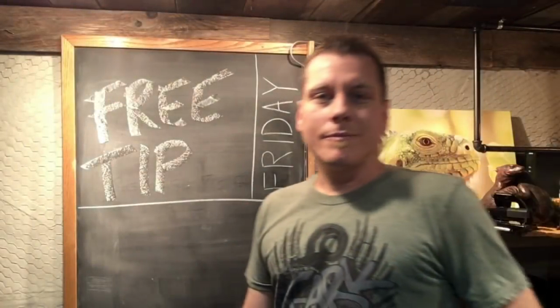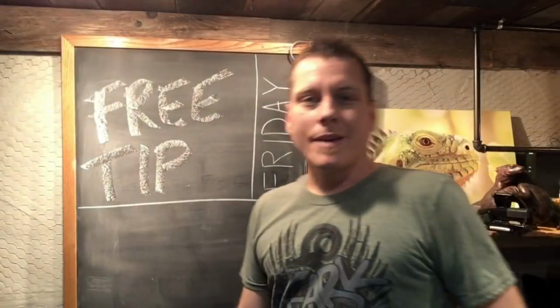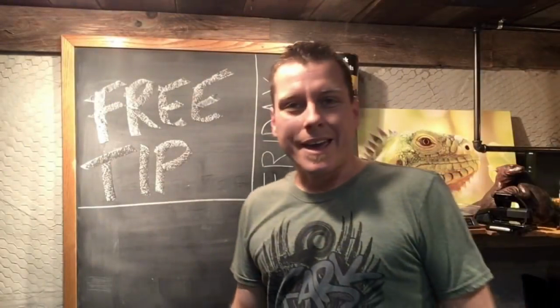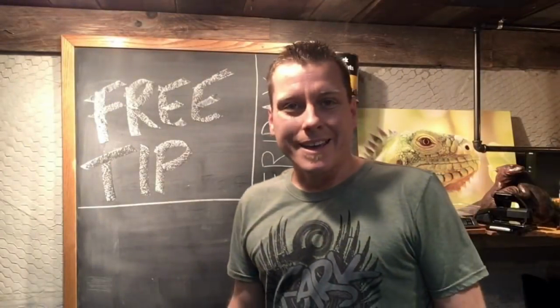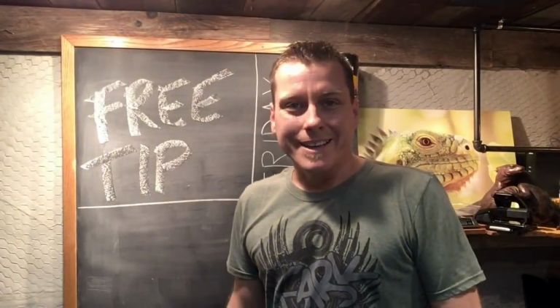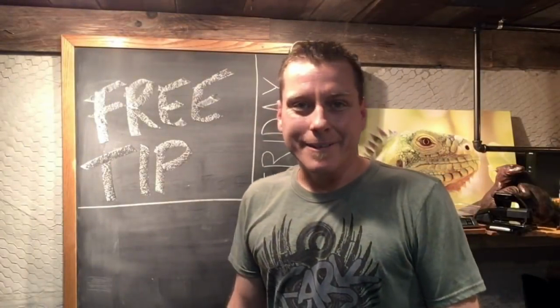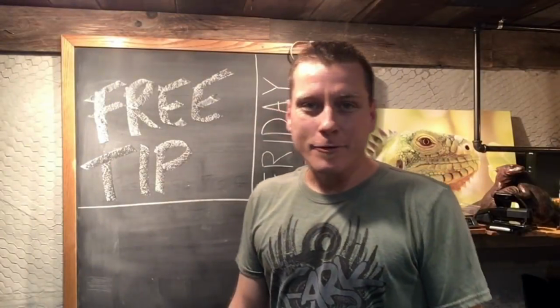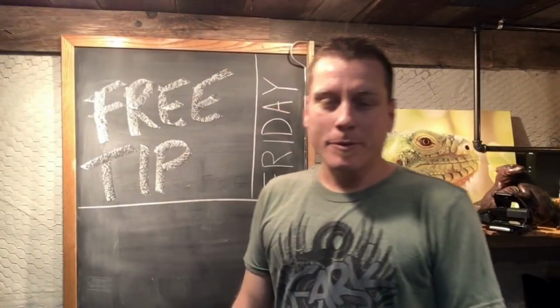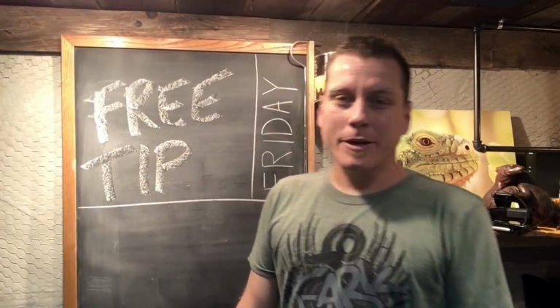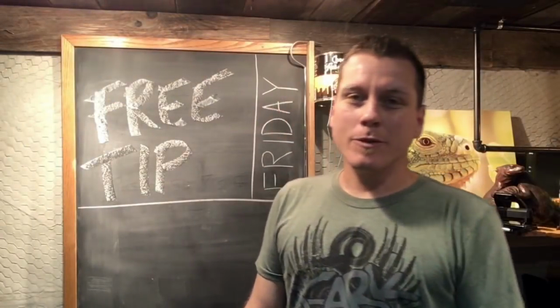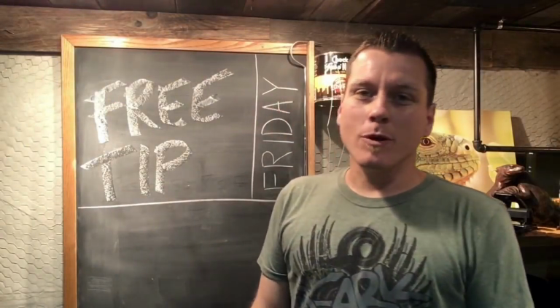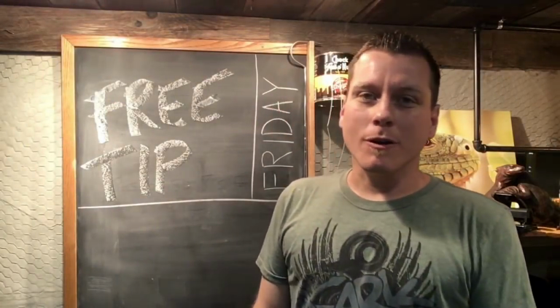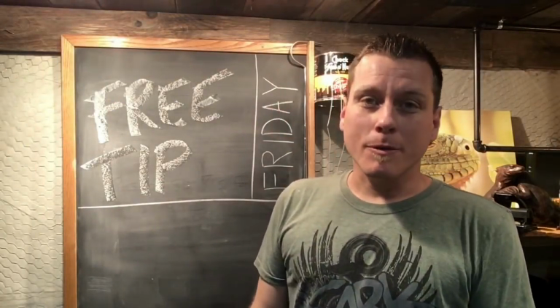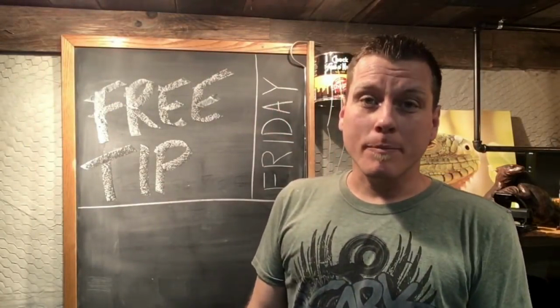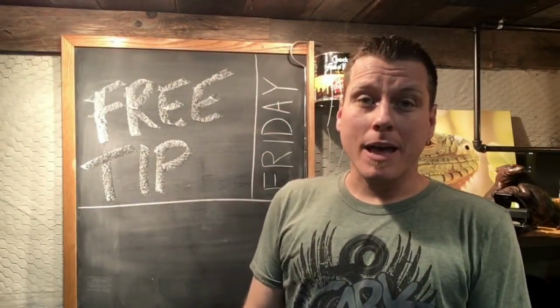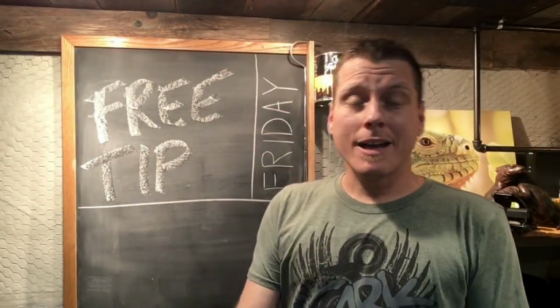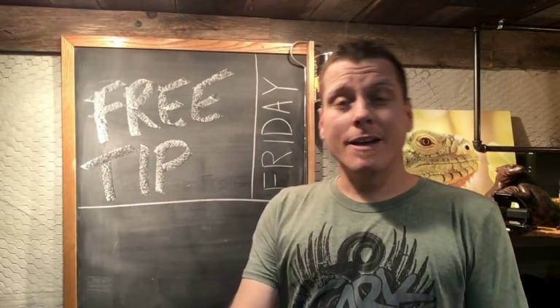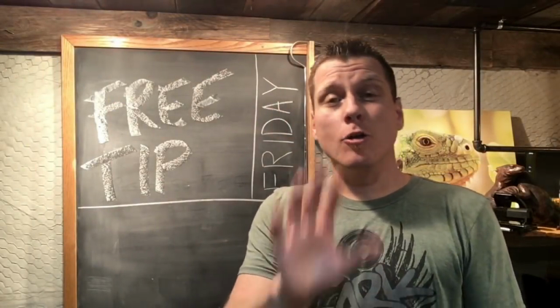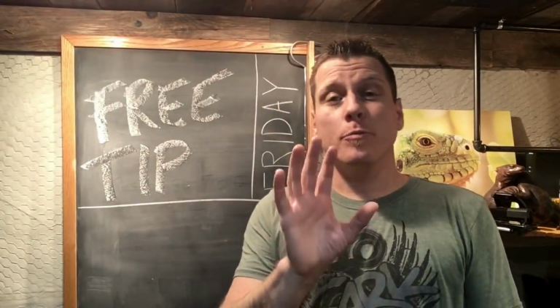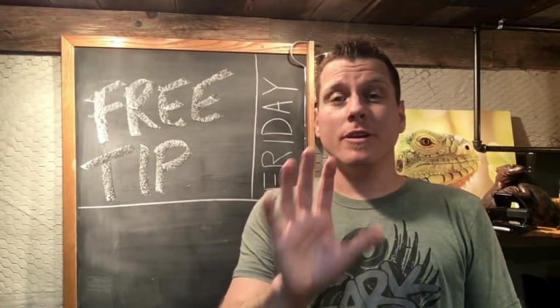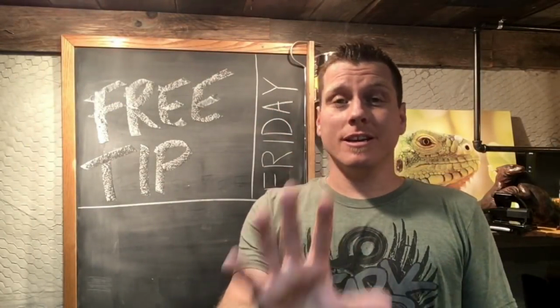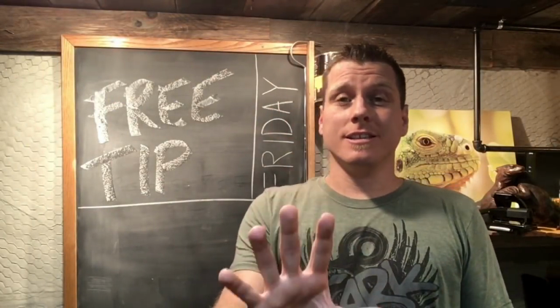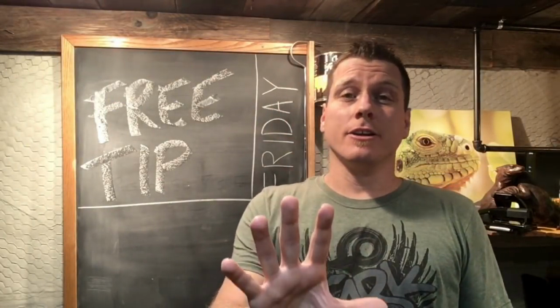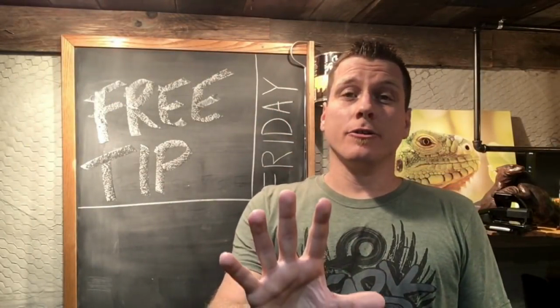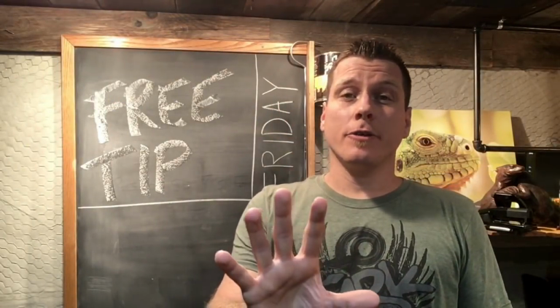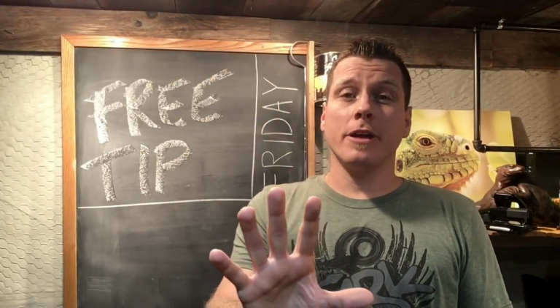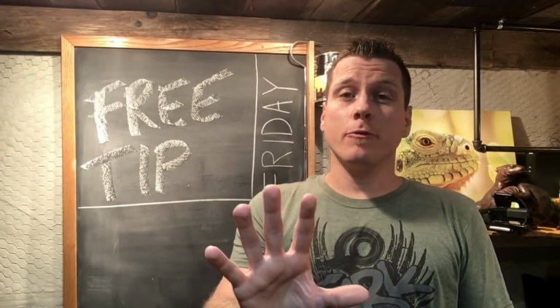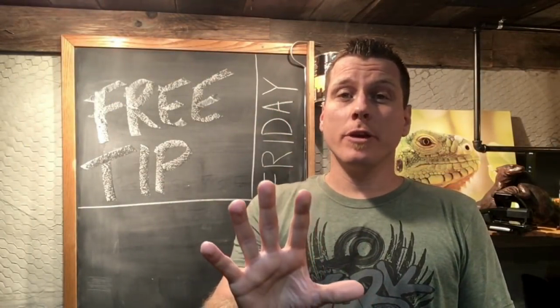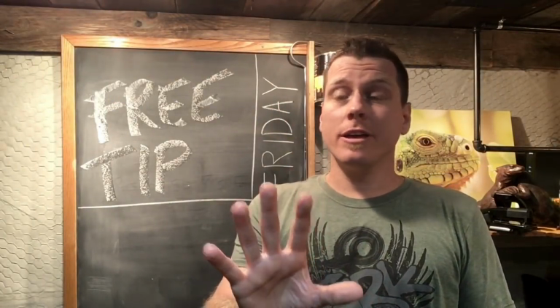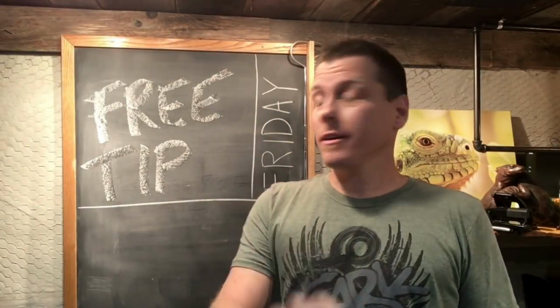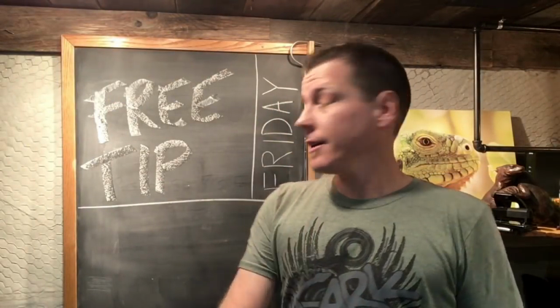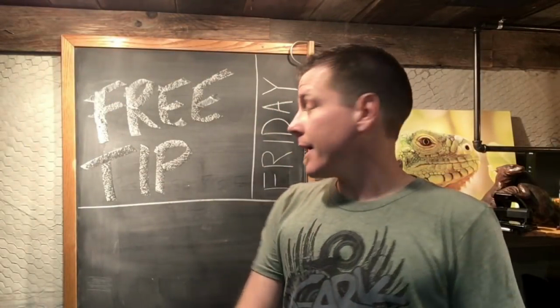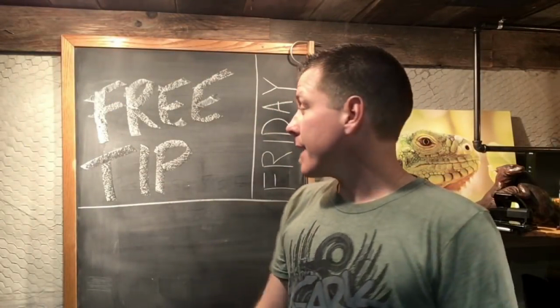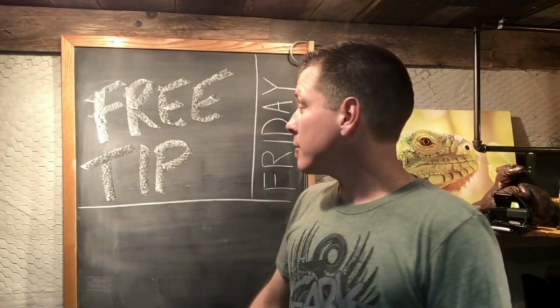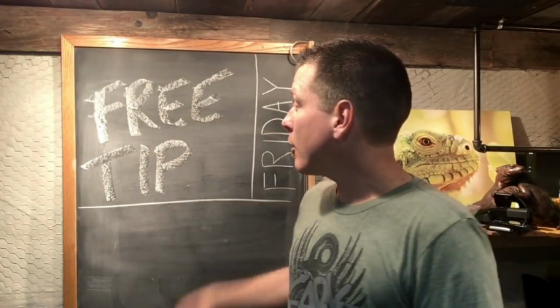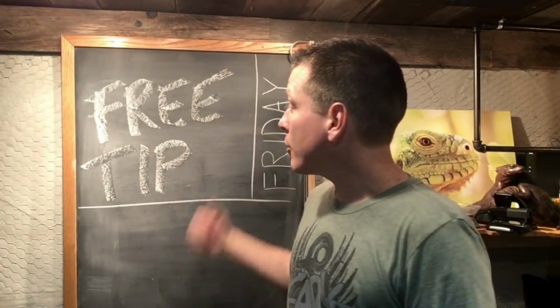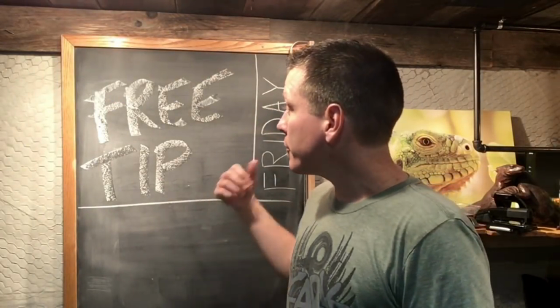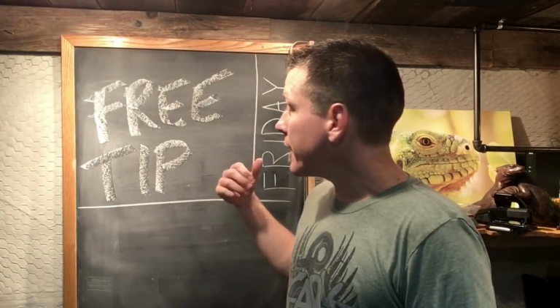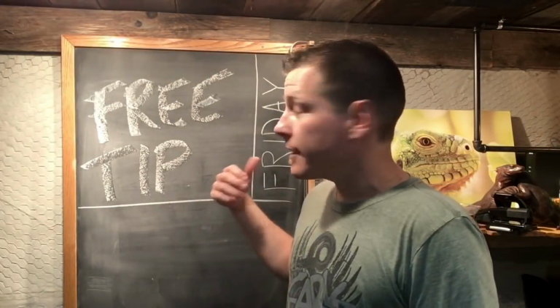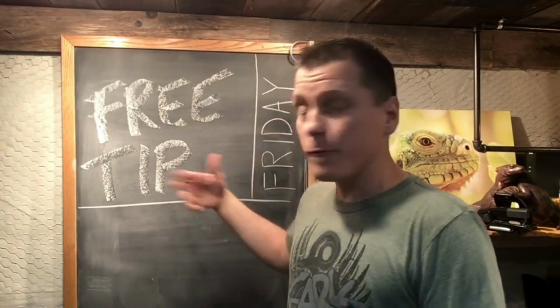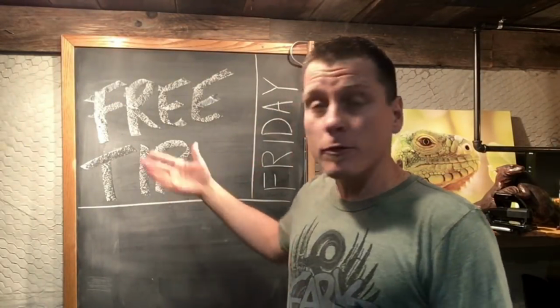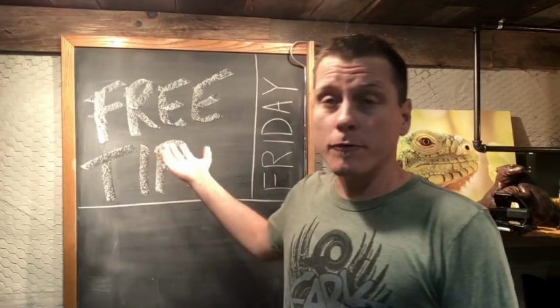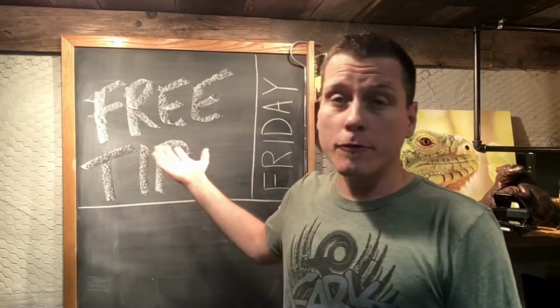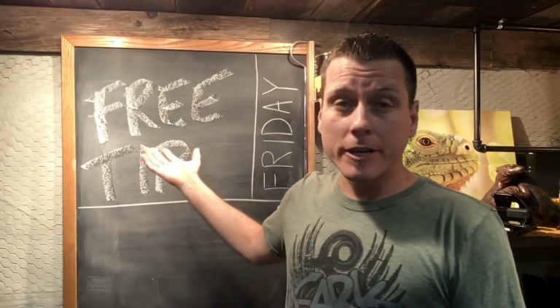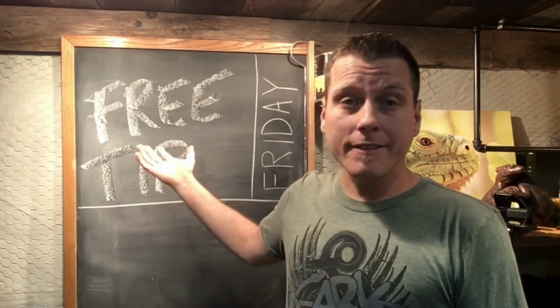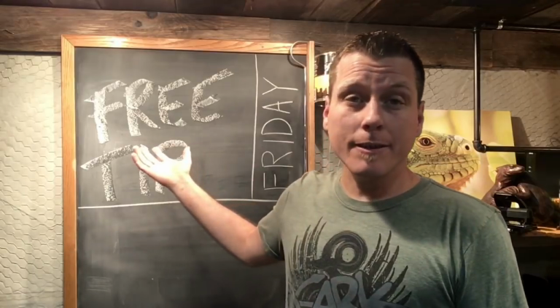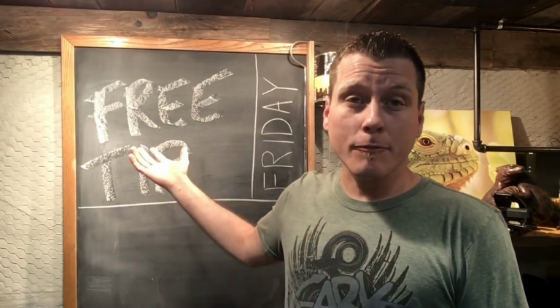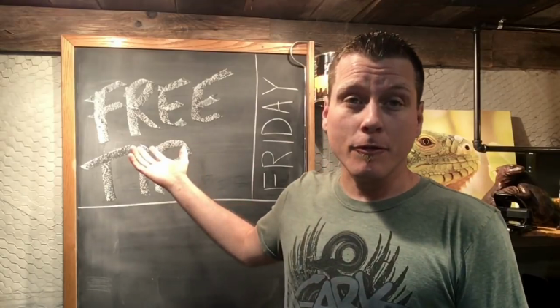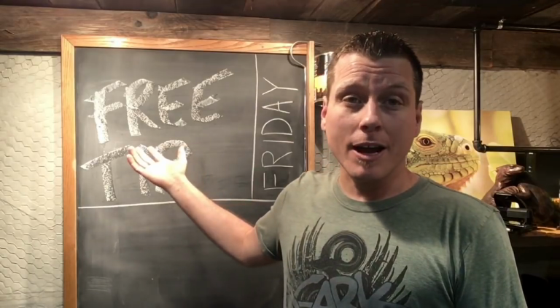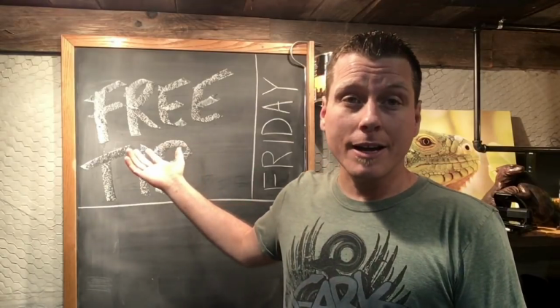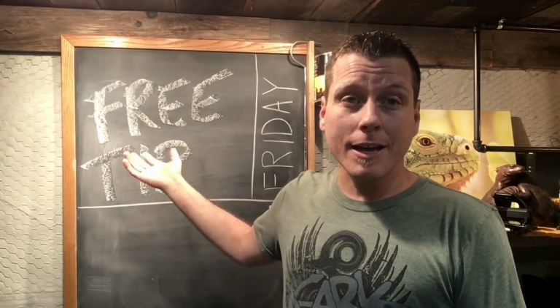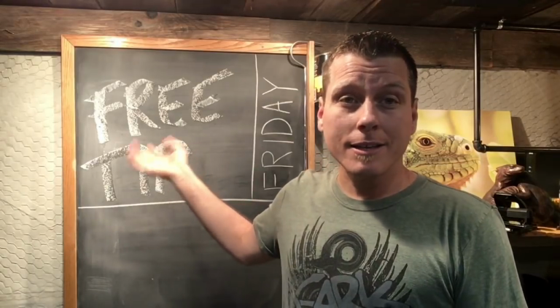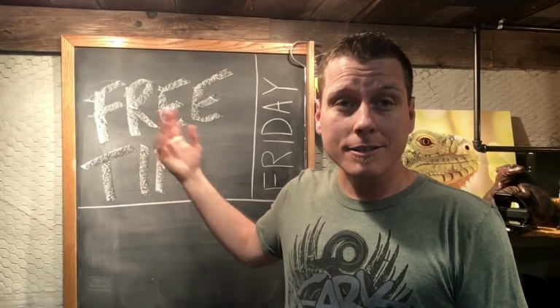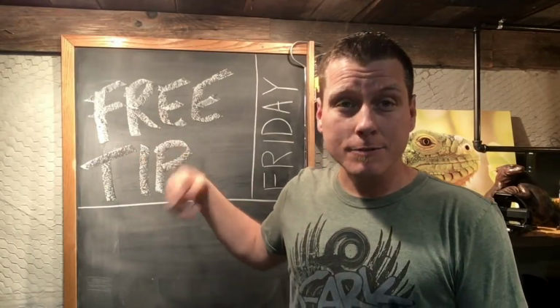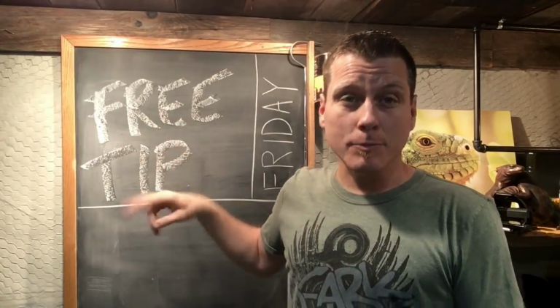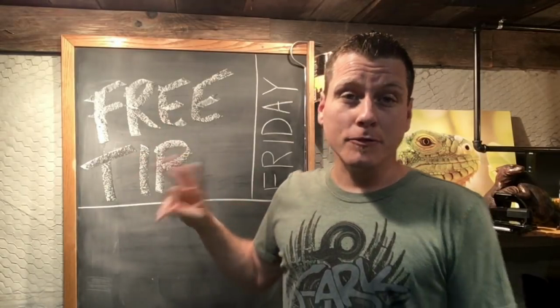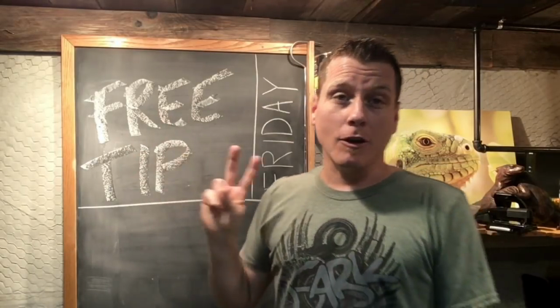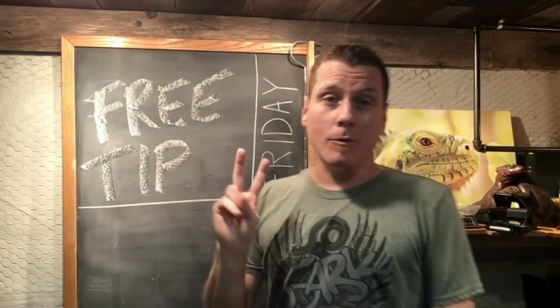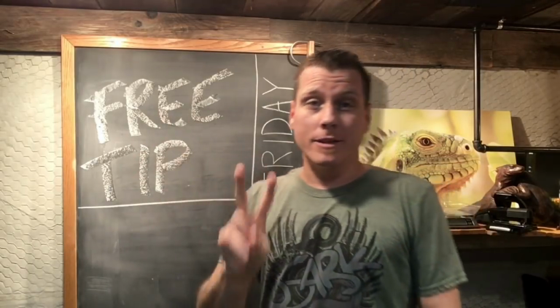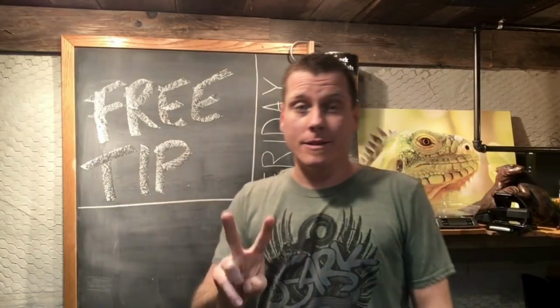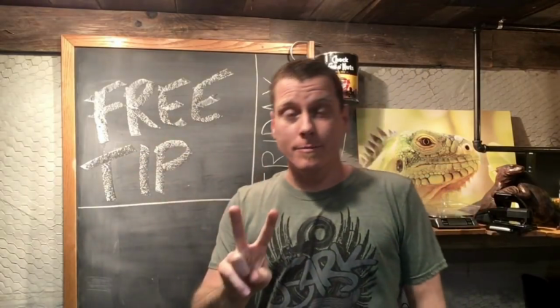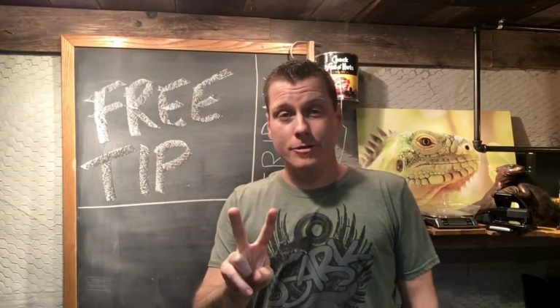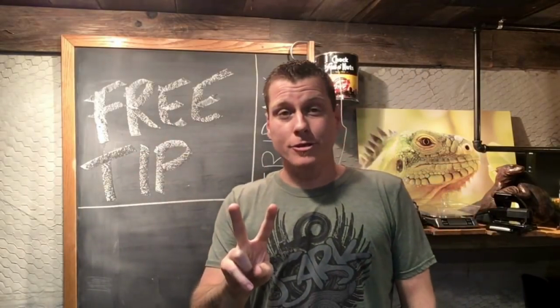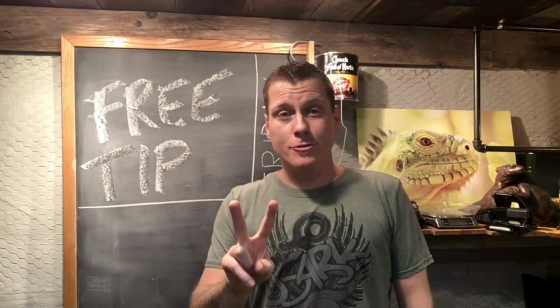Hey everybody, welcome back. I hope you guys had a great week and are ready for Free Tip Friday, installment number two.